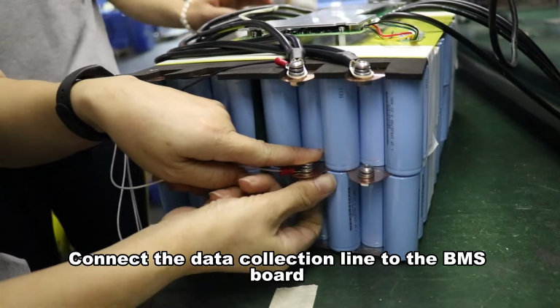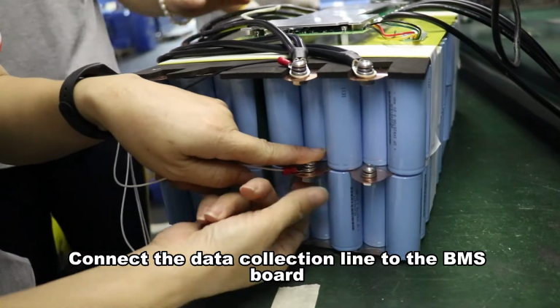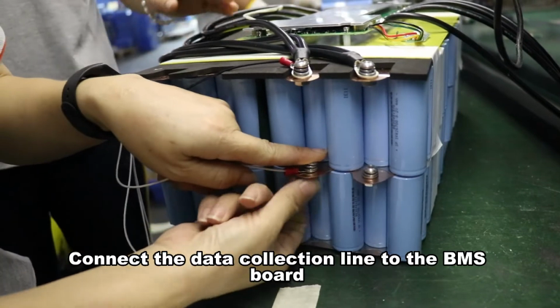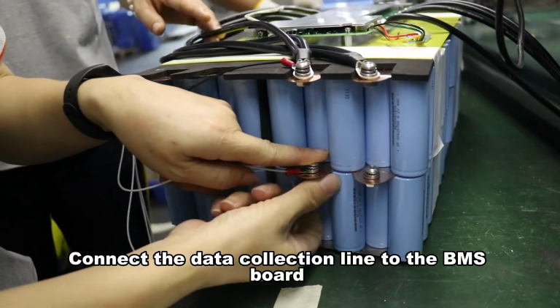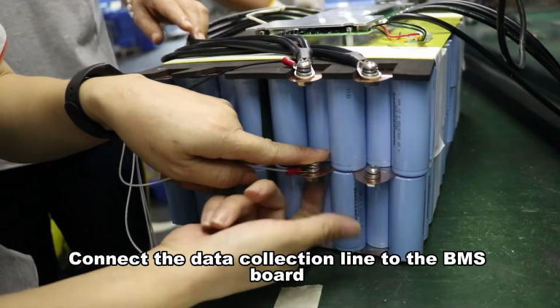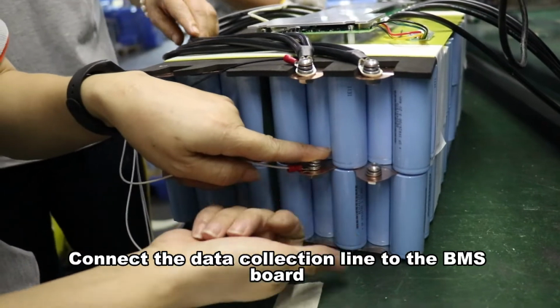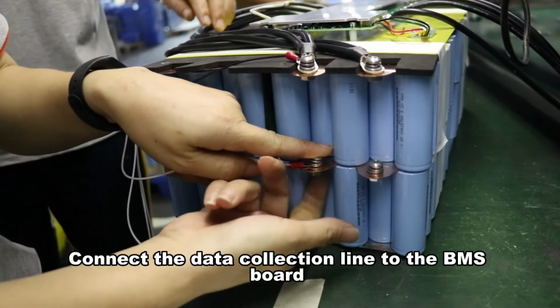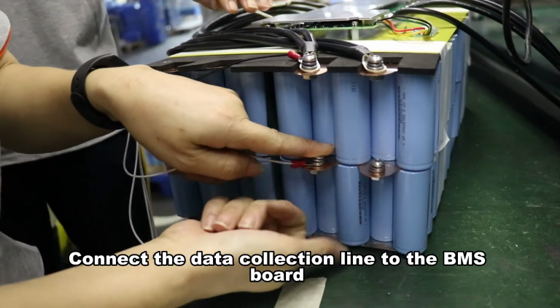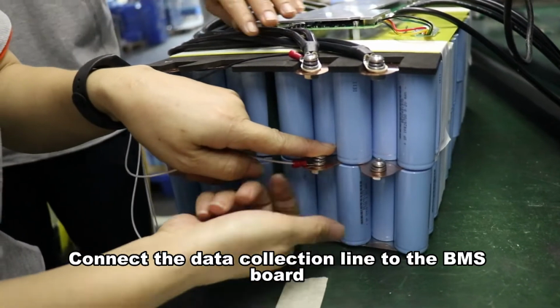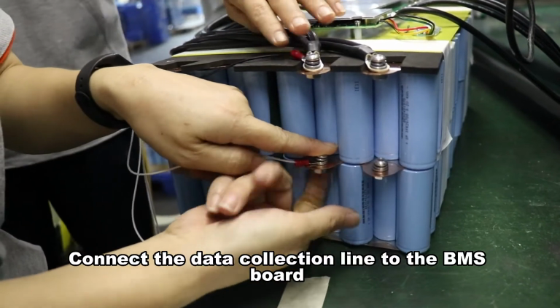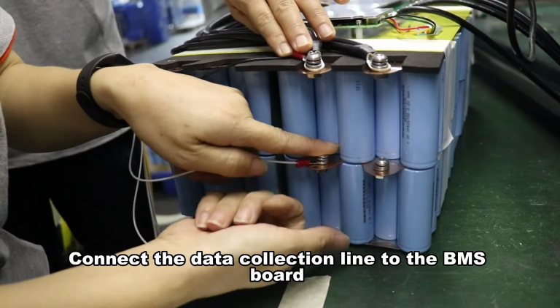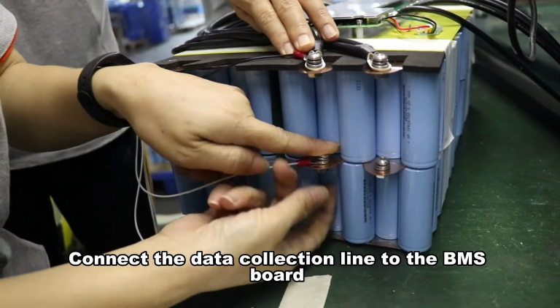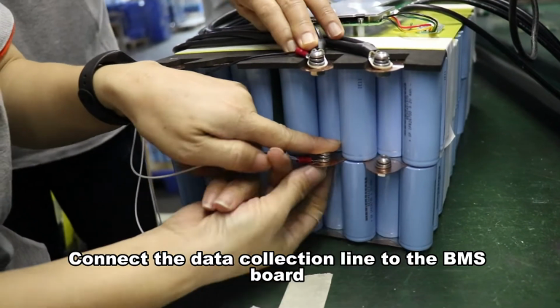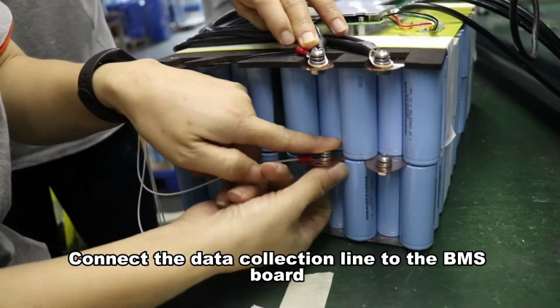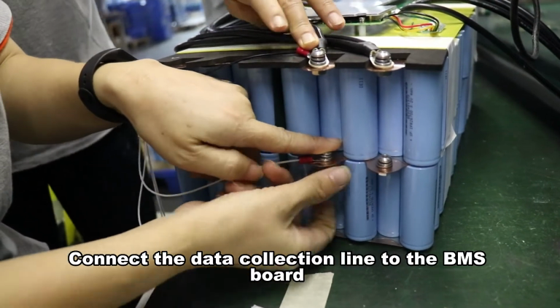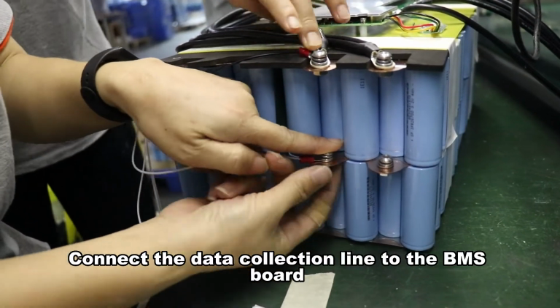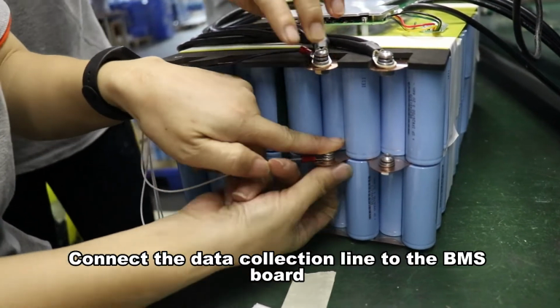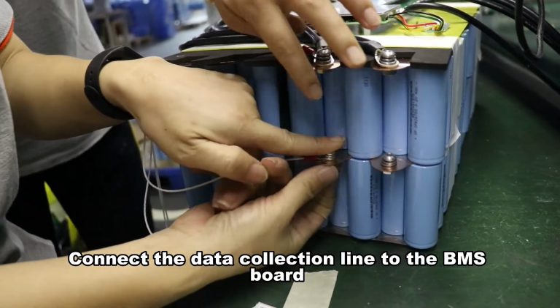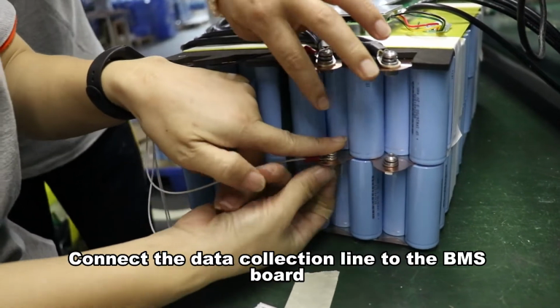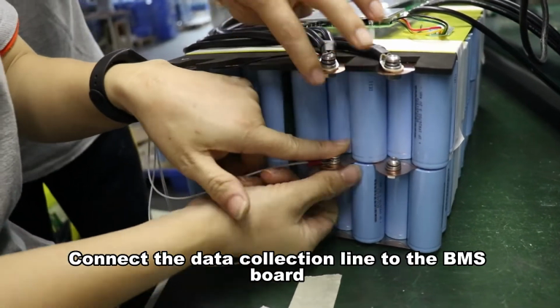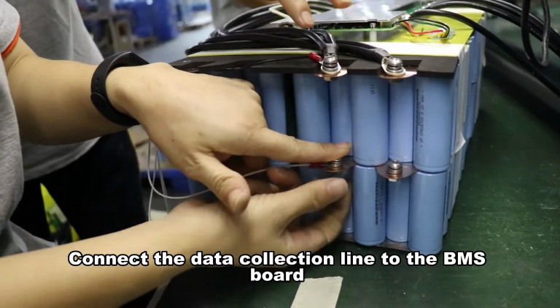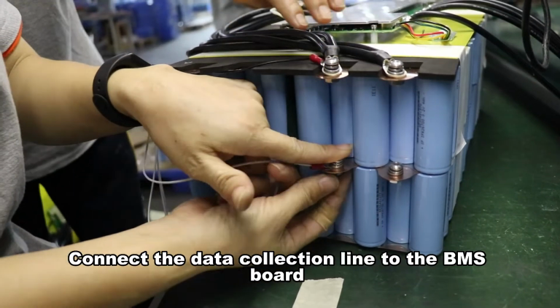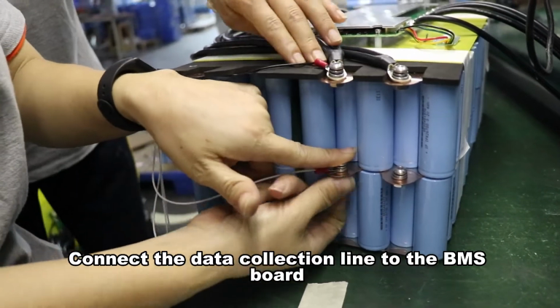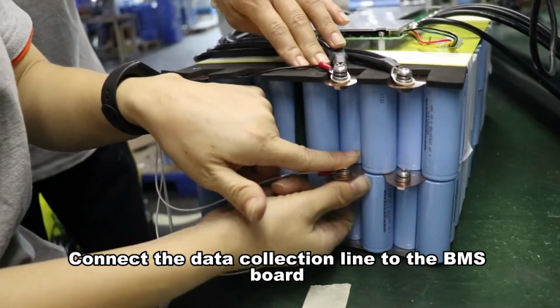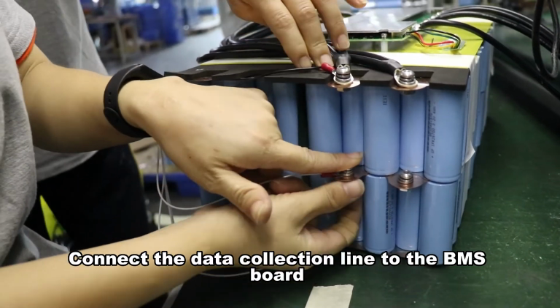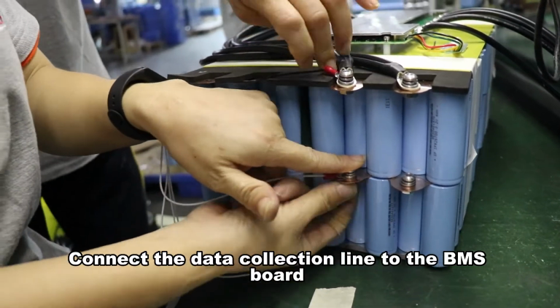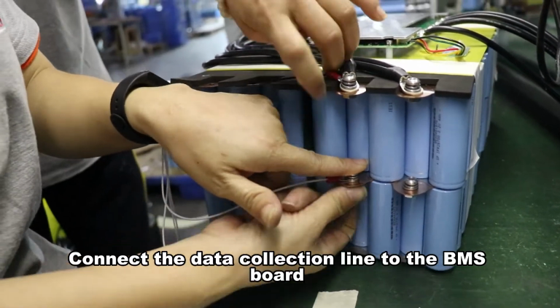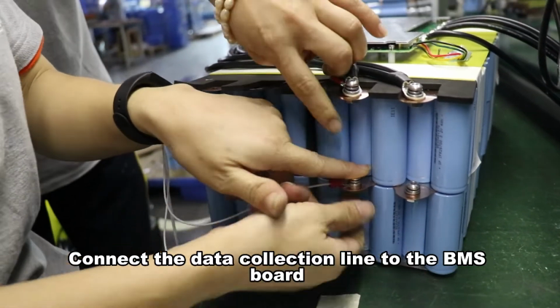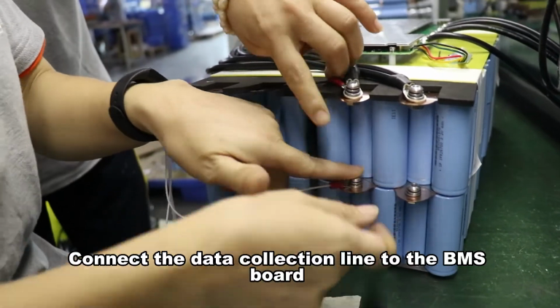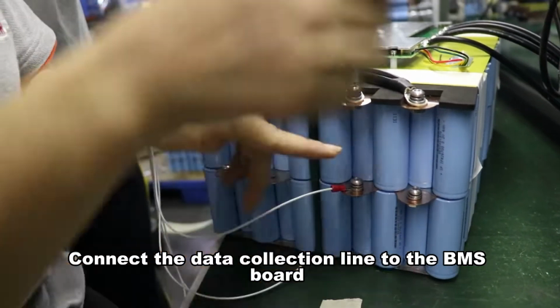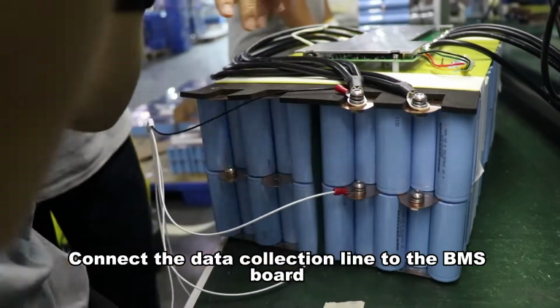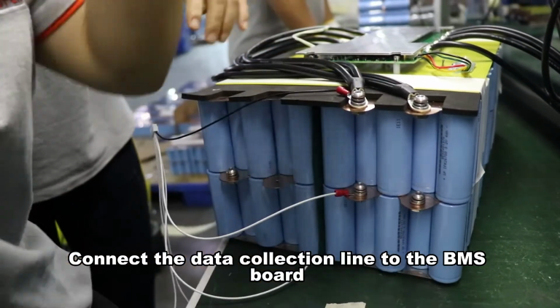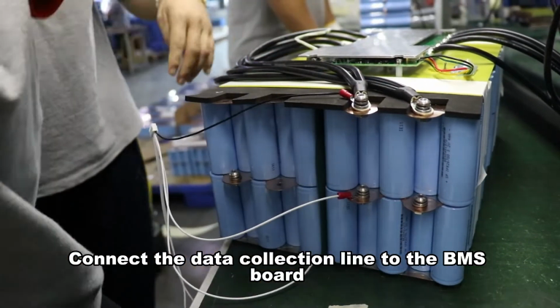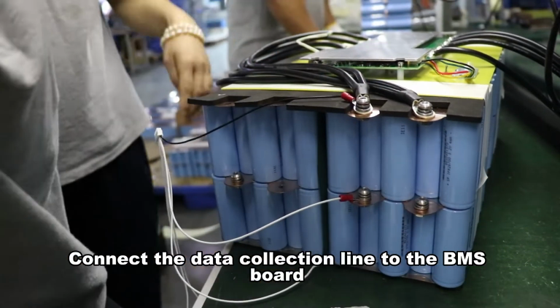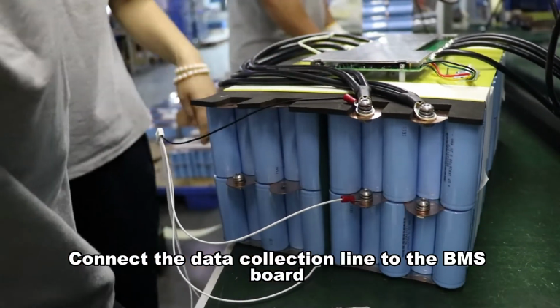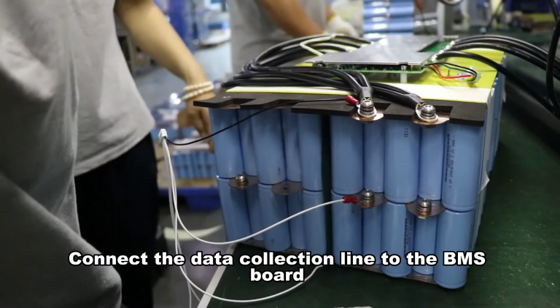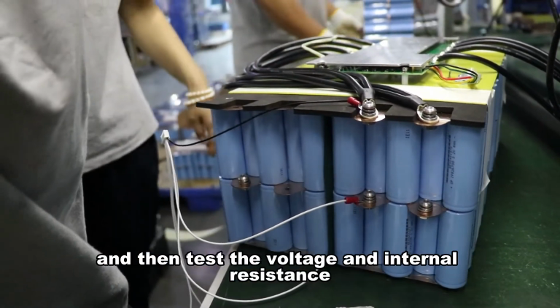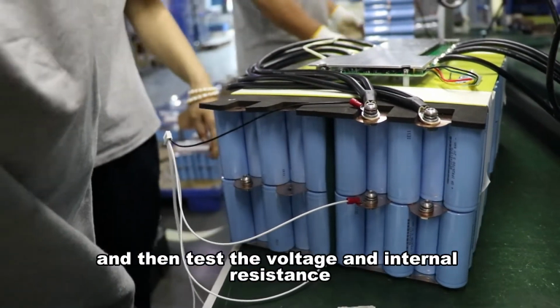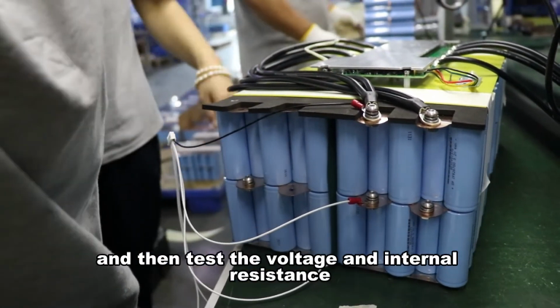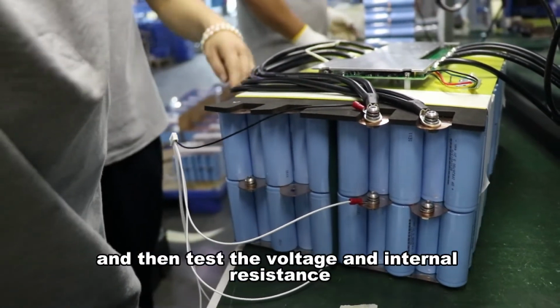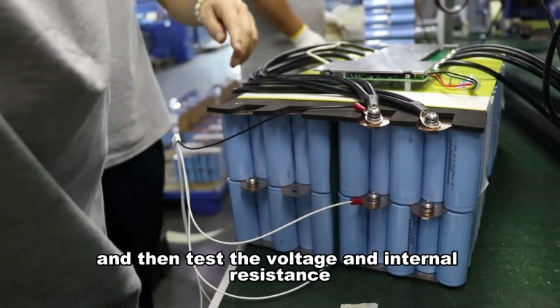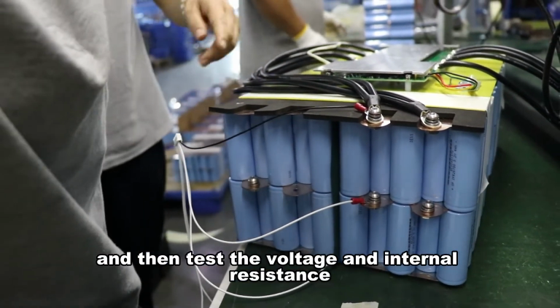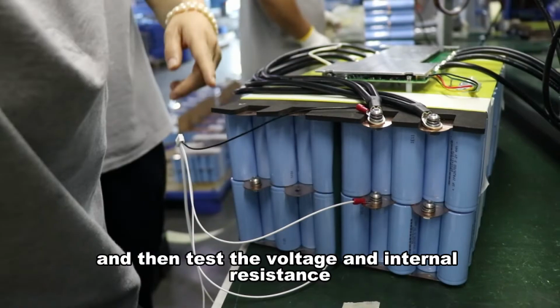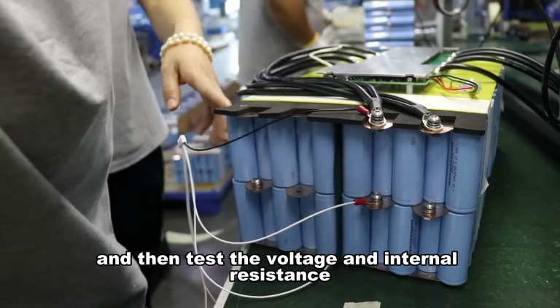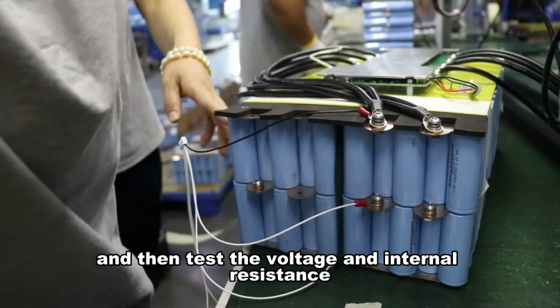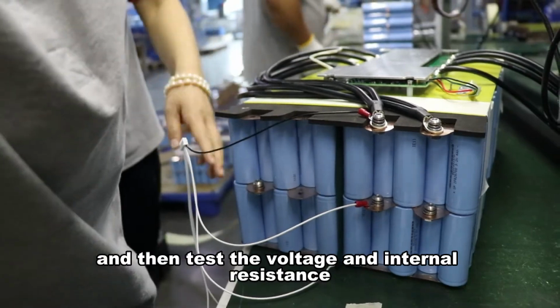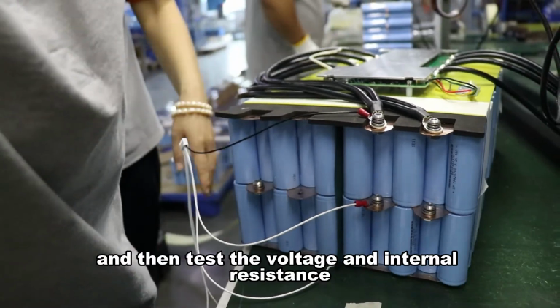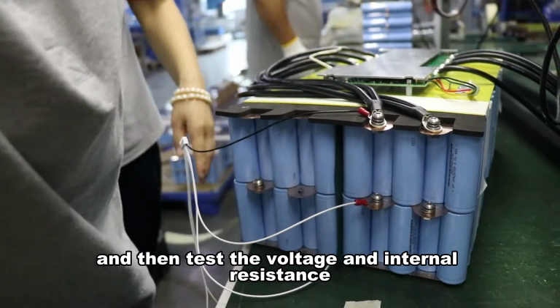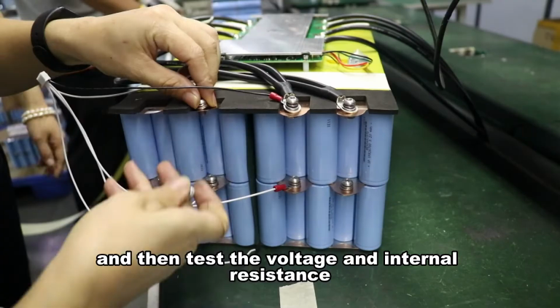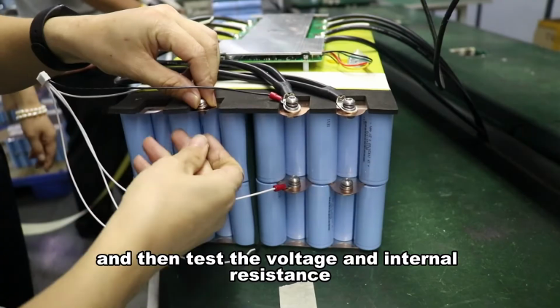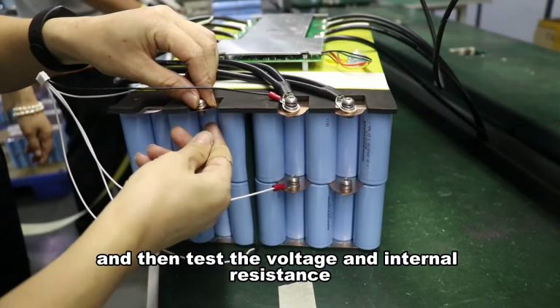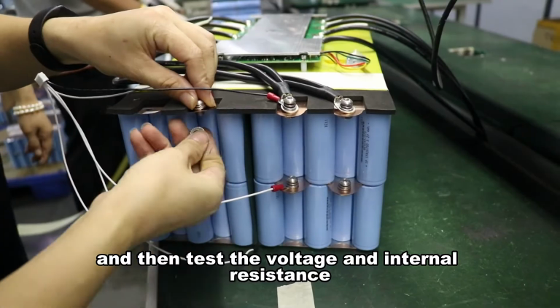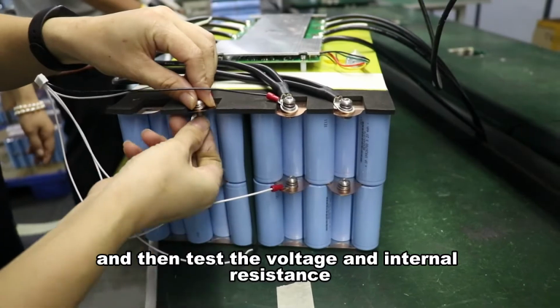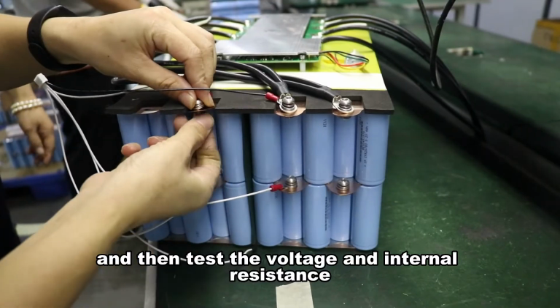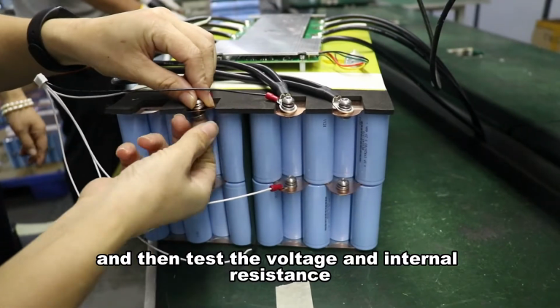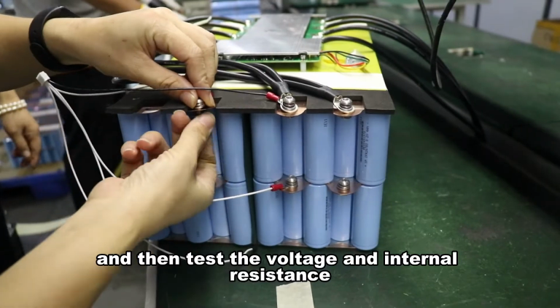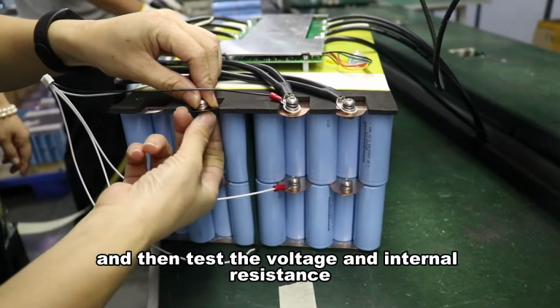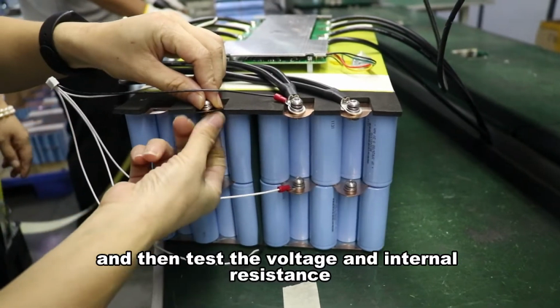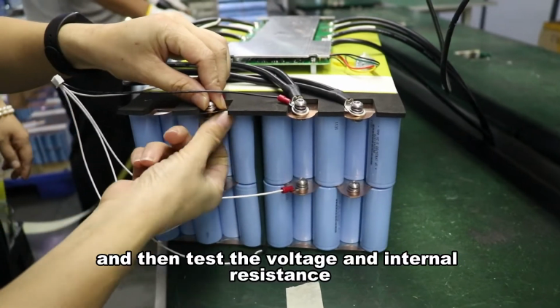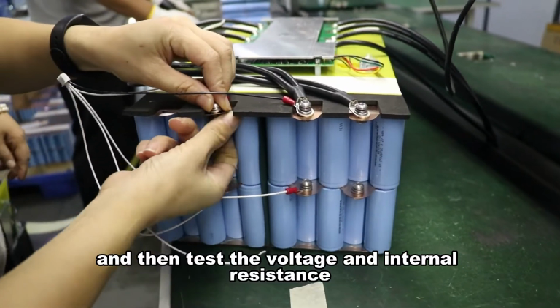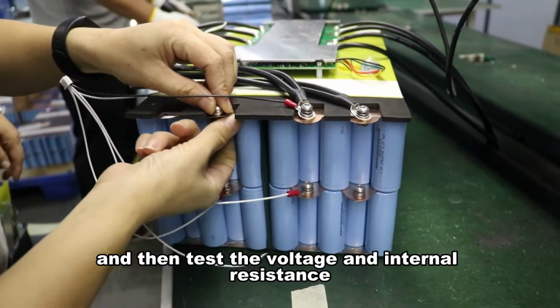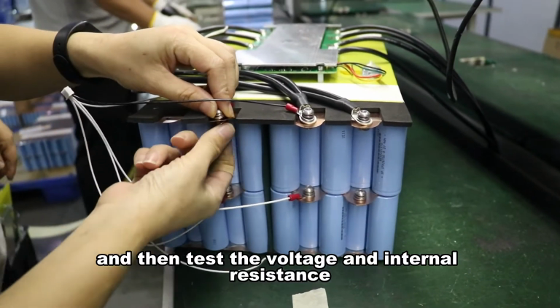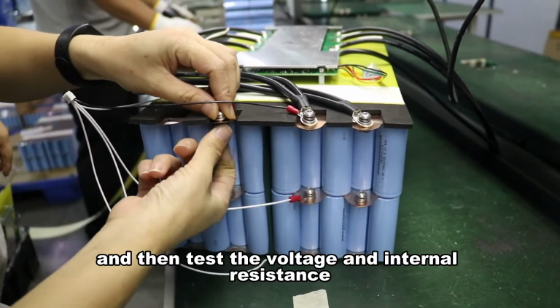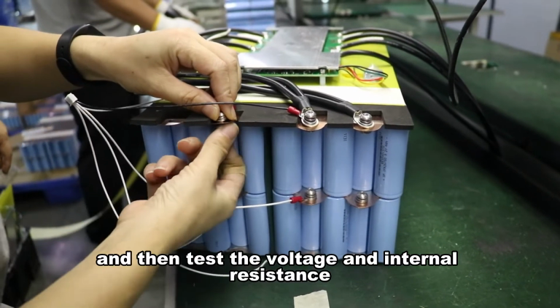Connect the data collection line to the BMS board, and then test the voltage and internal resistance.